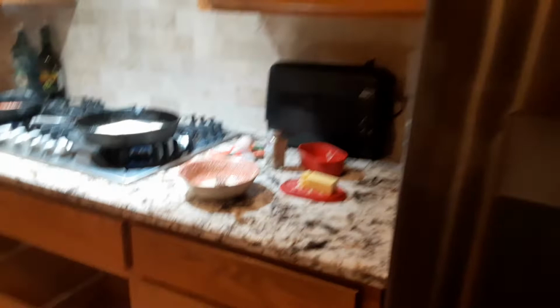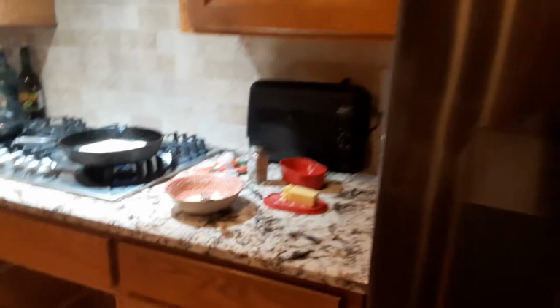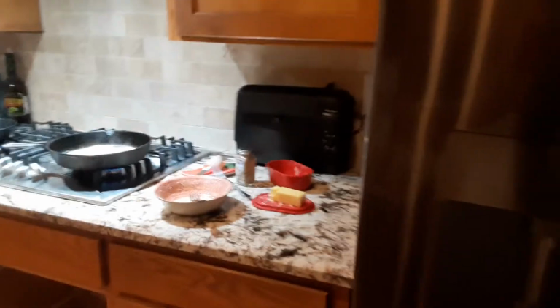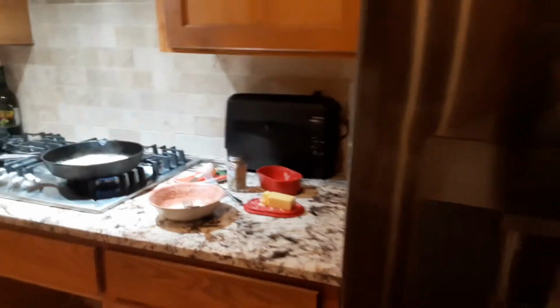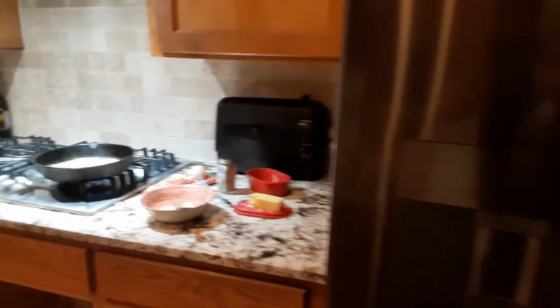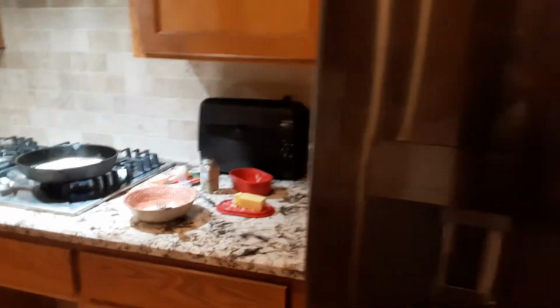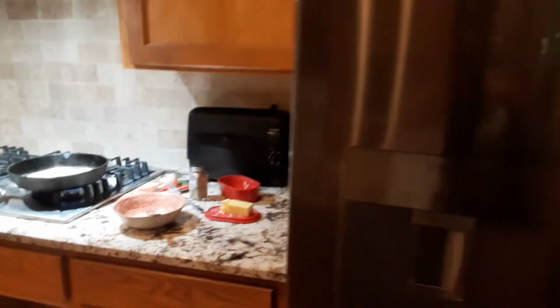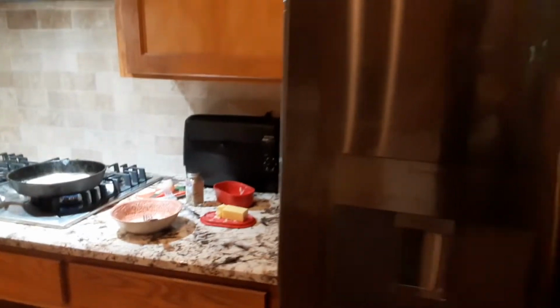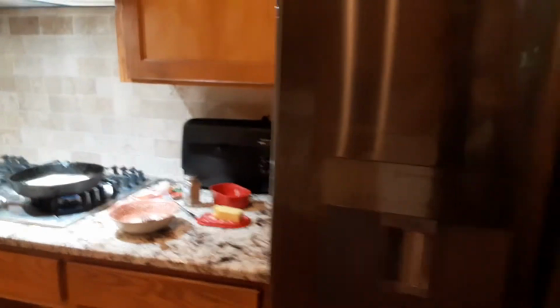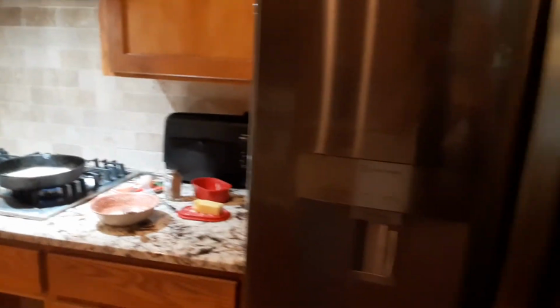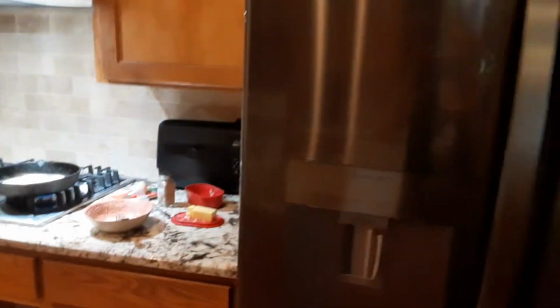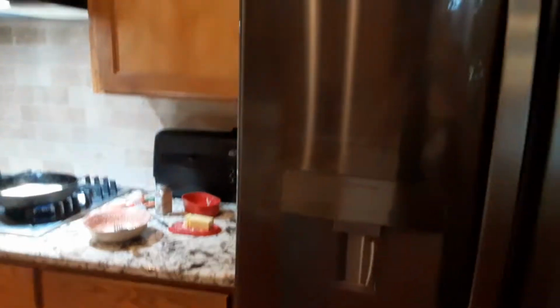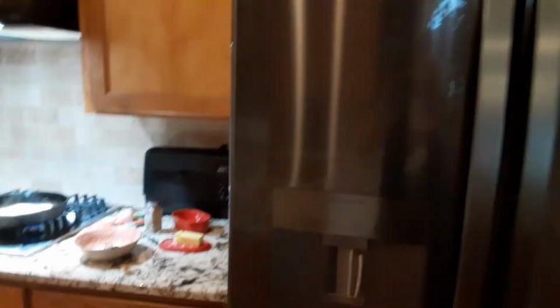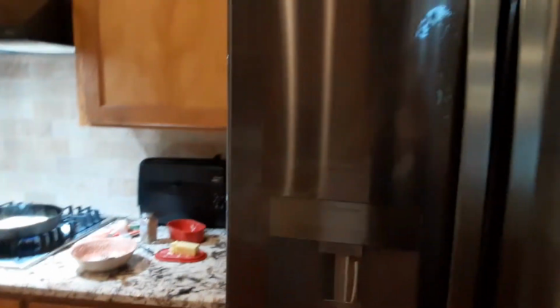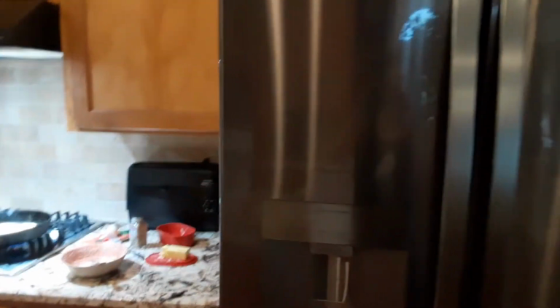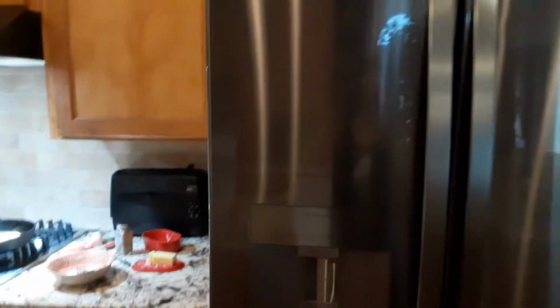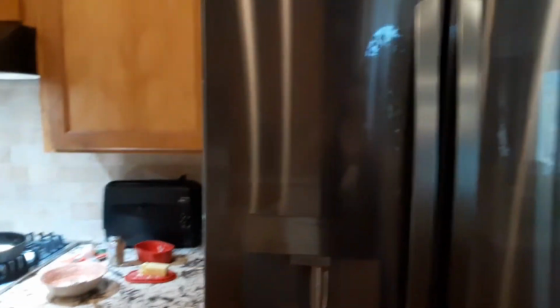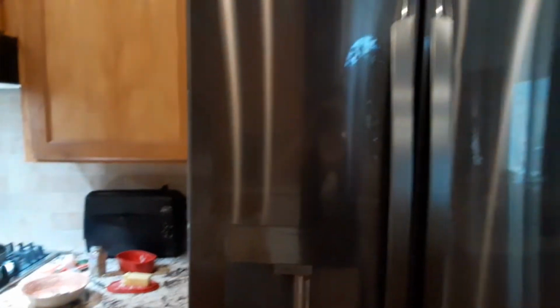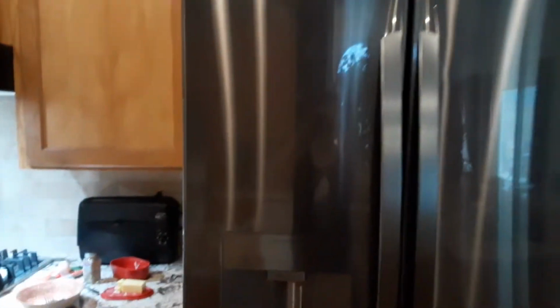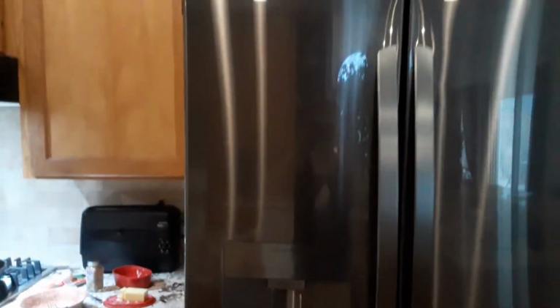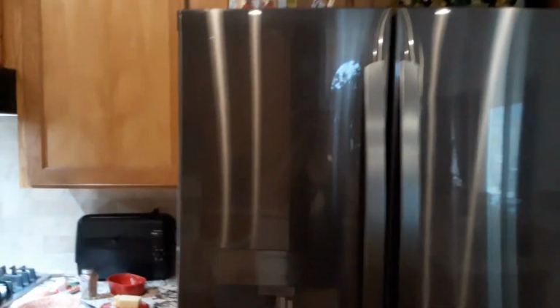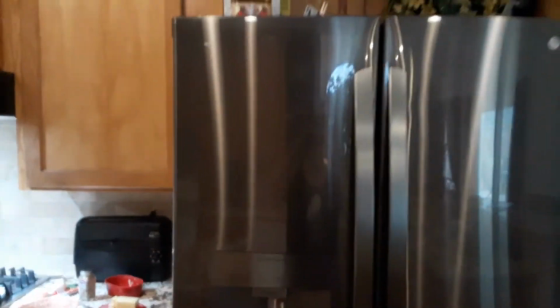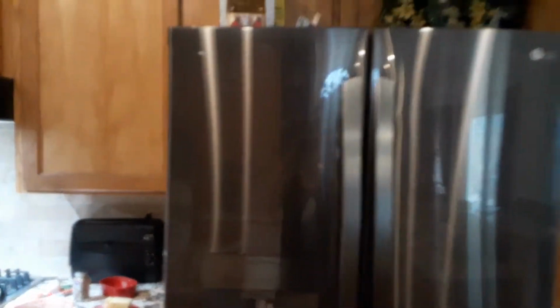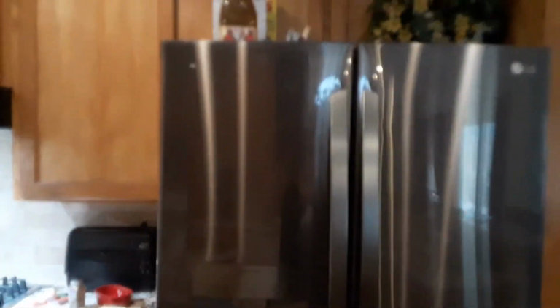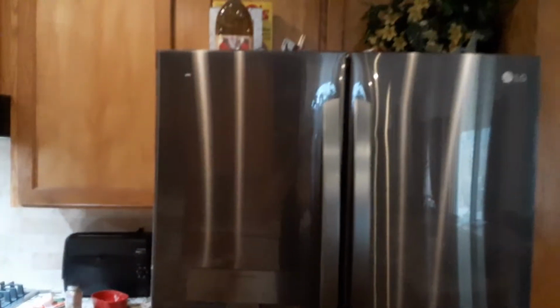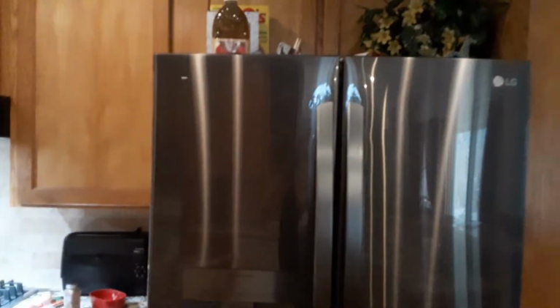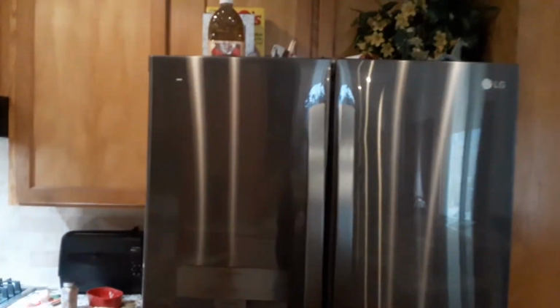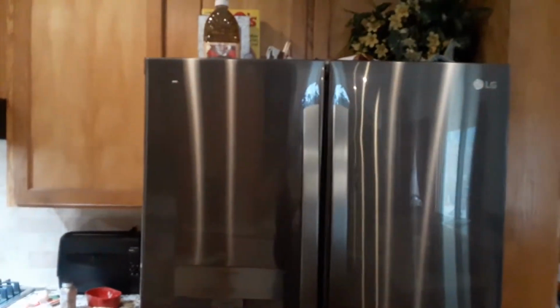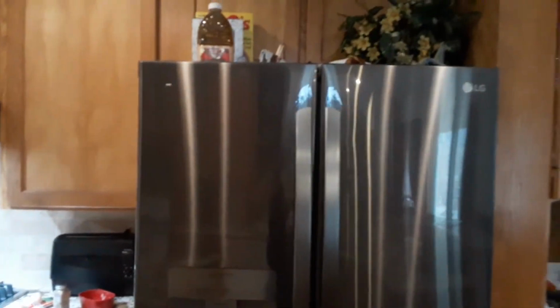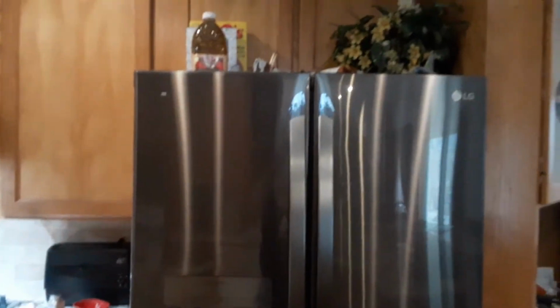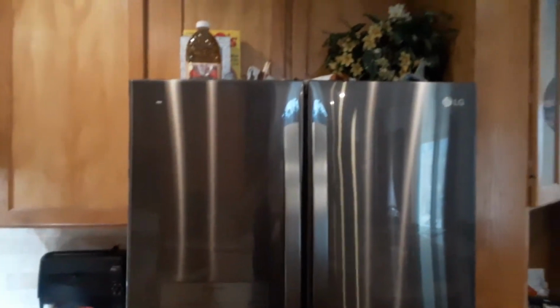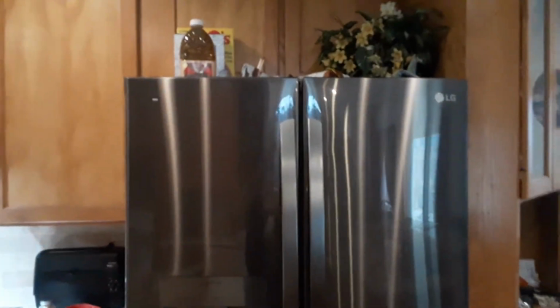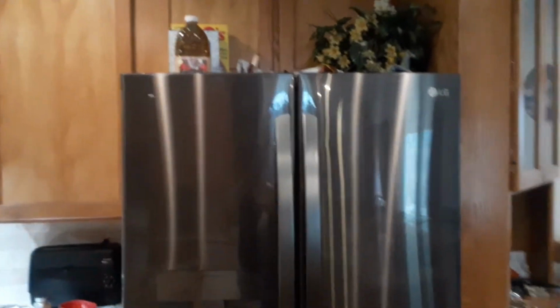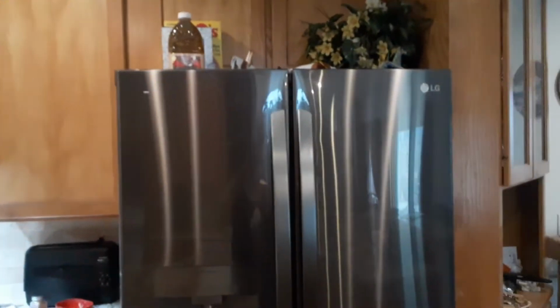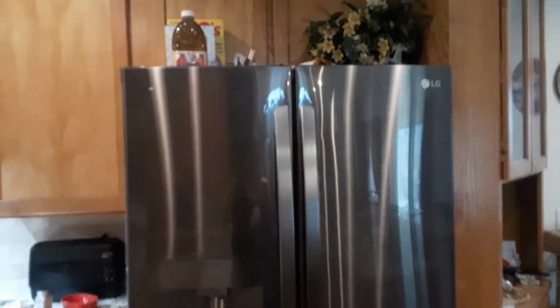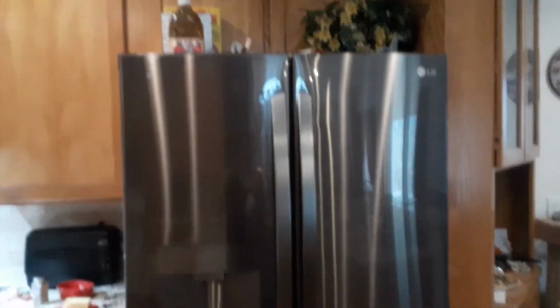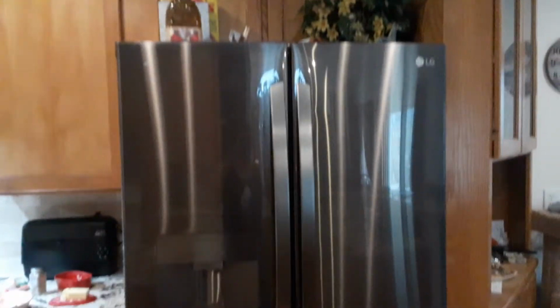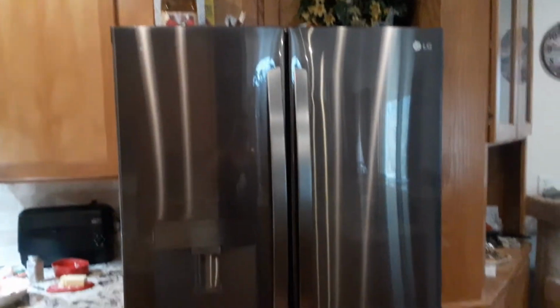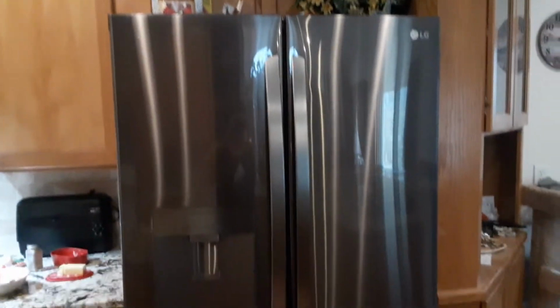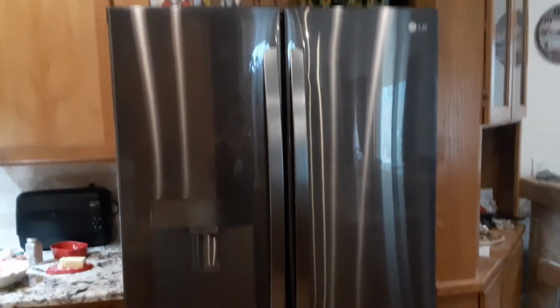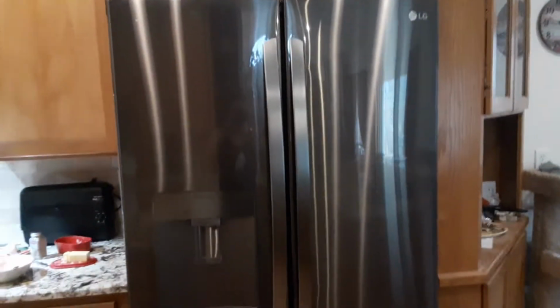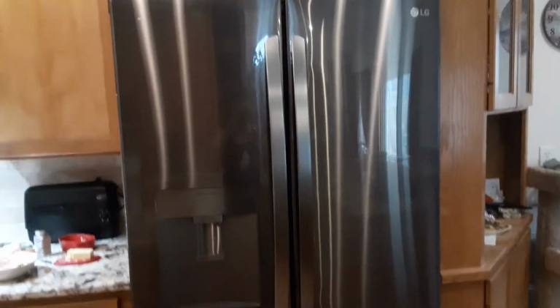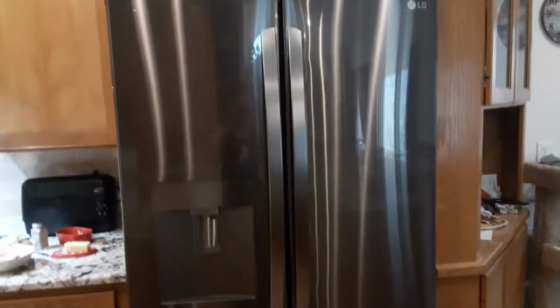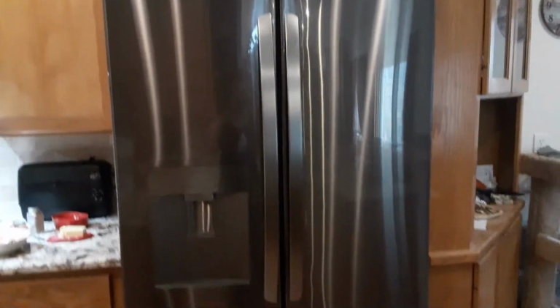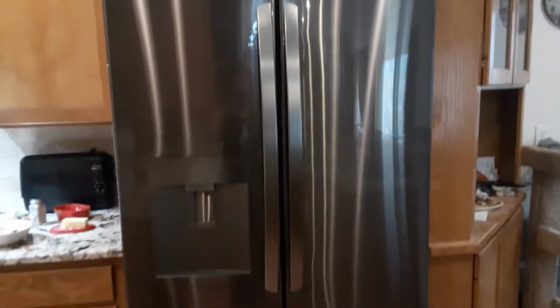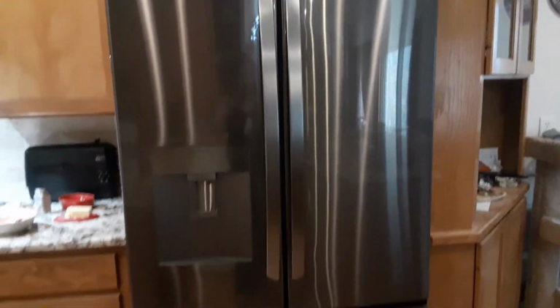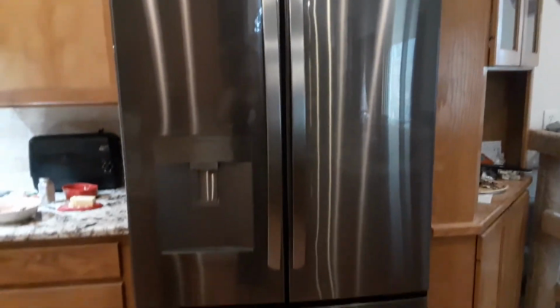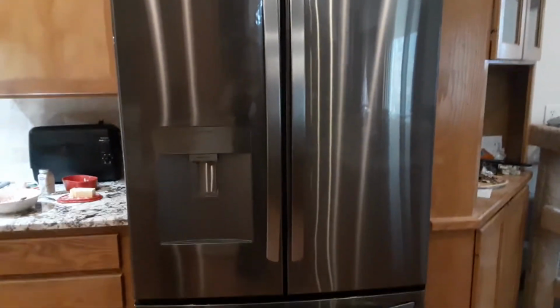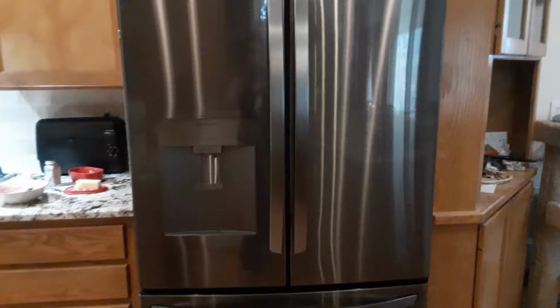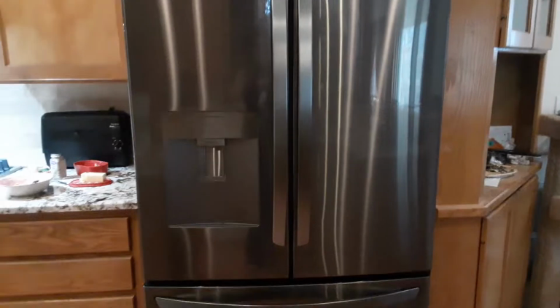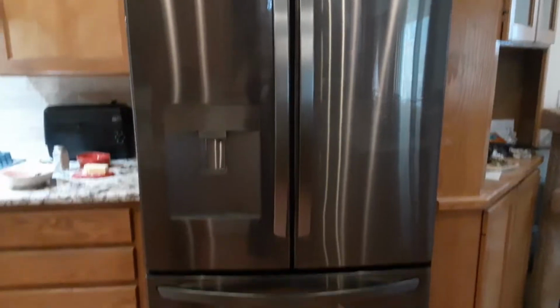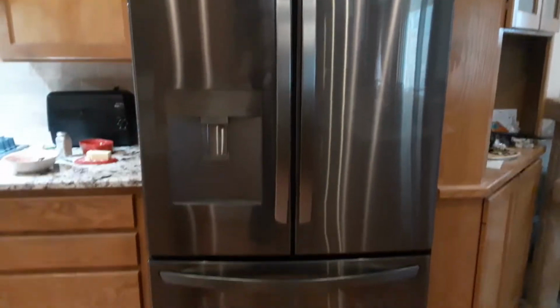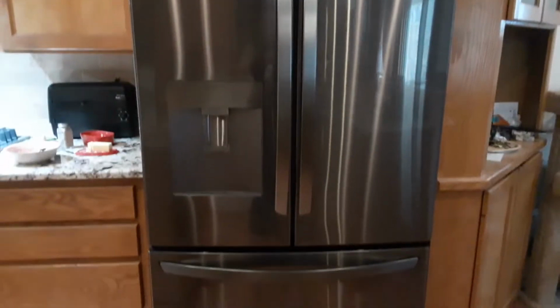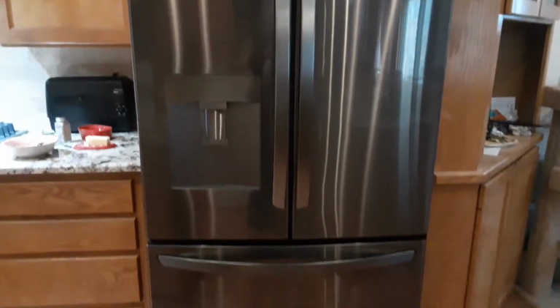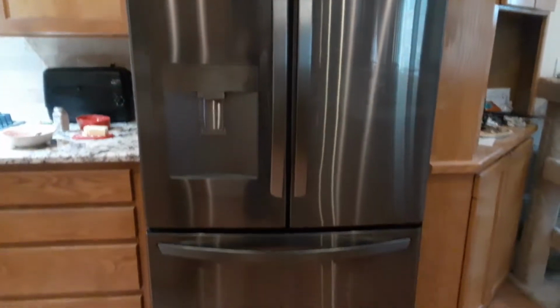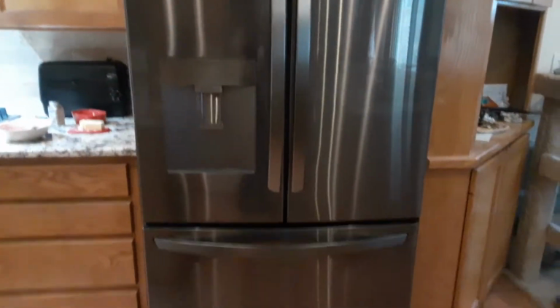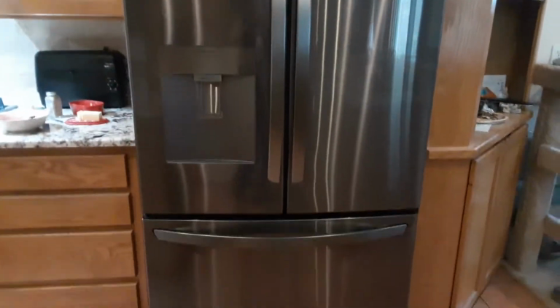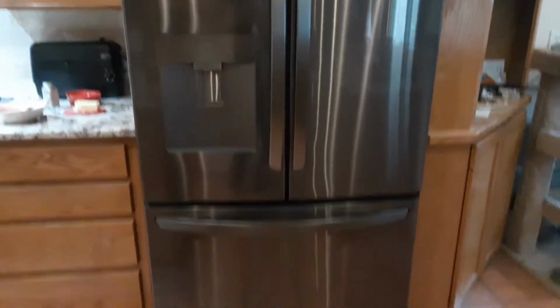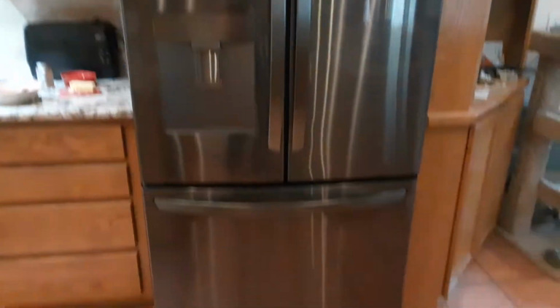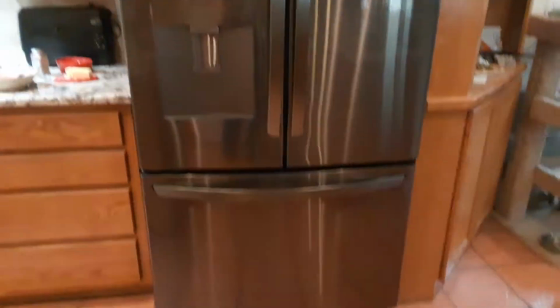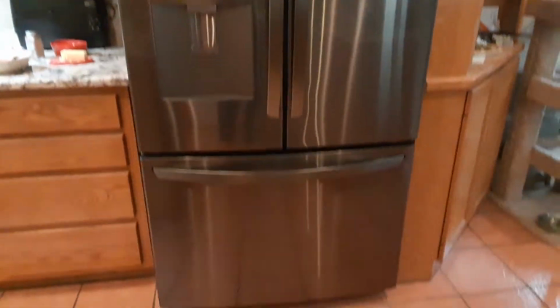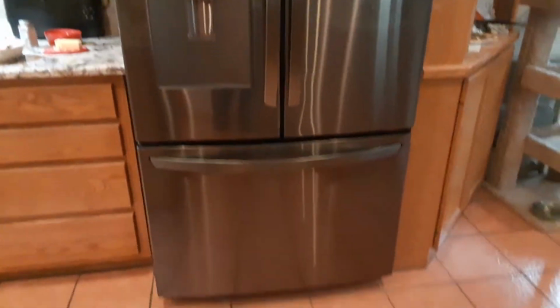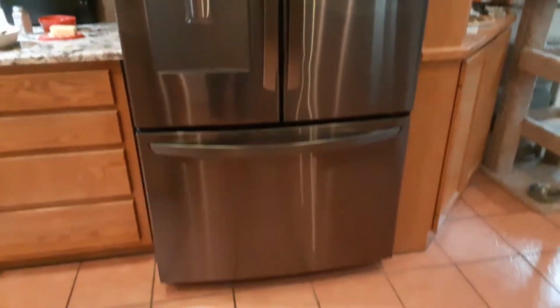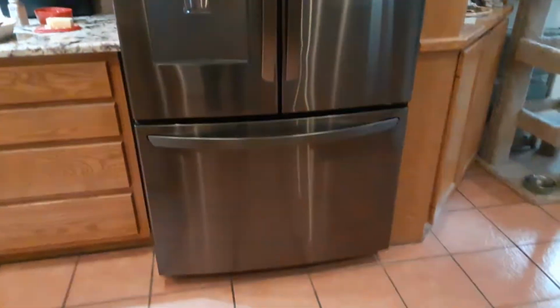Here's our refrigerator, and it's really pretty. It's black stainless.